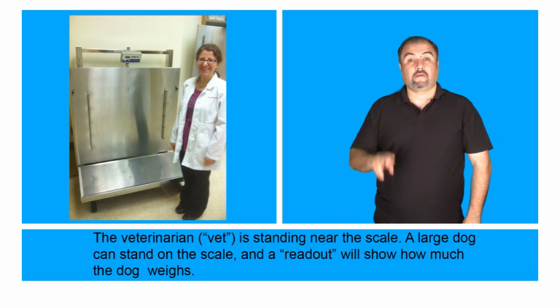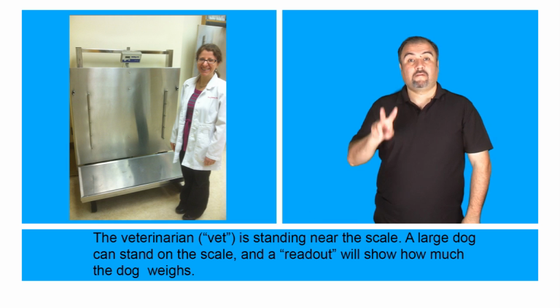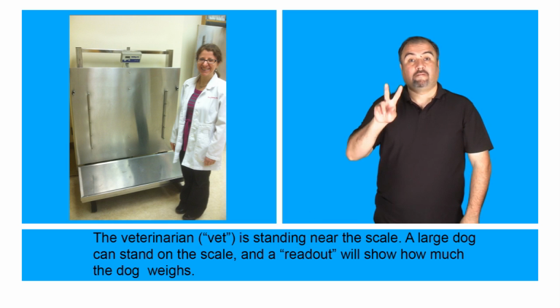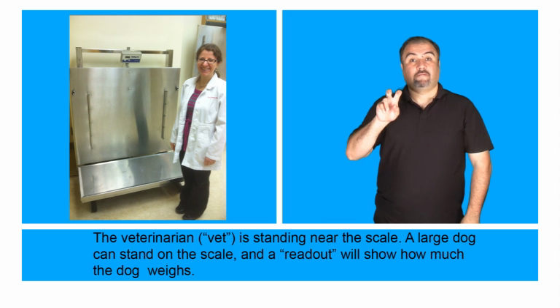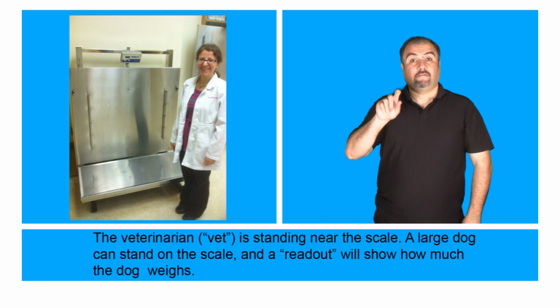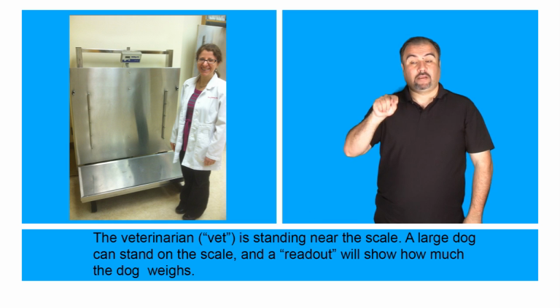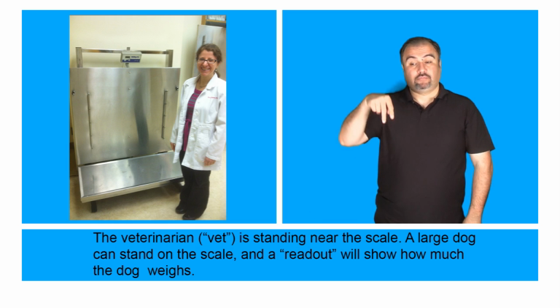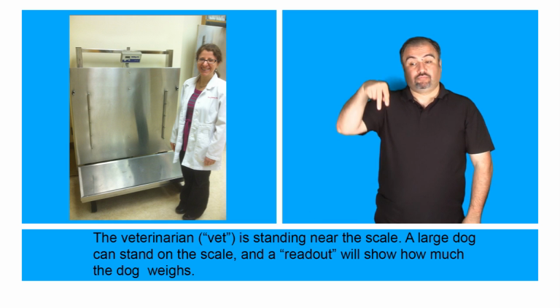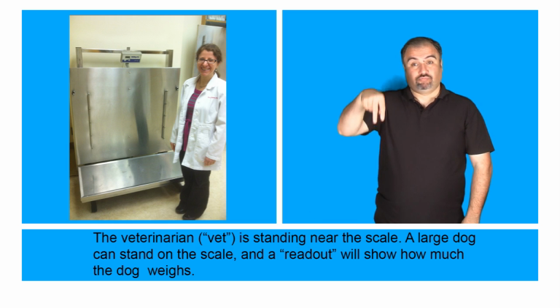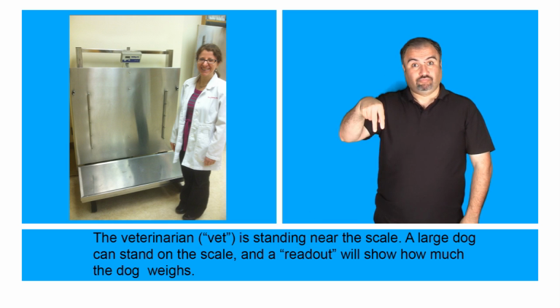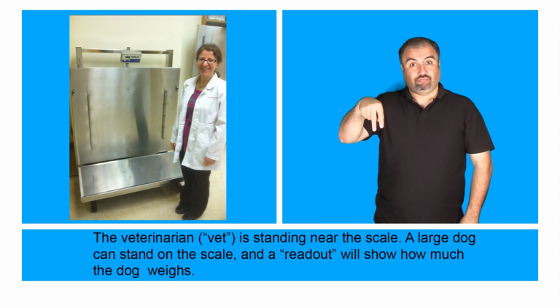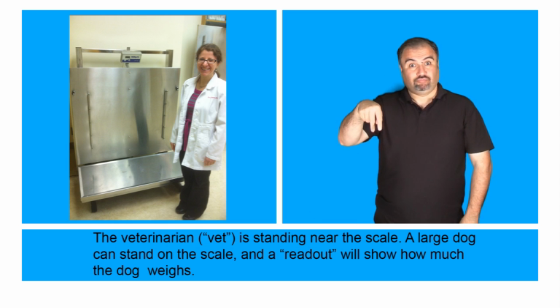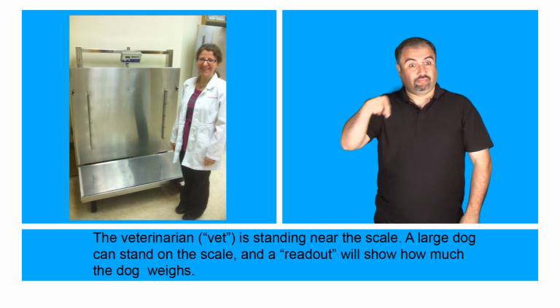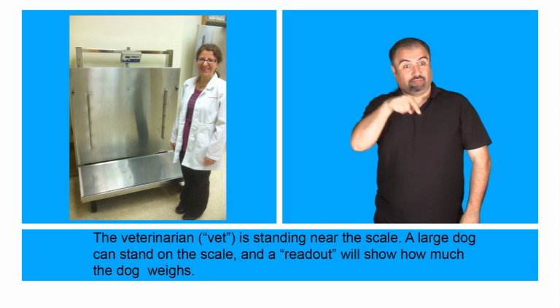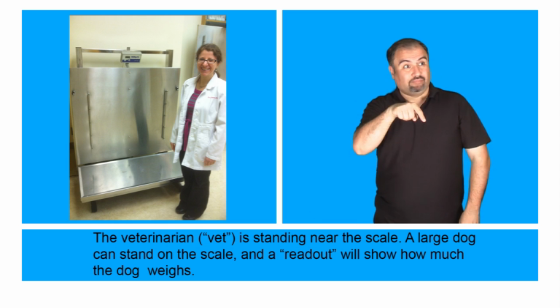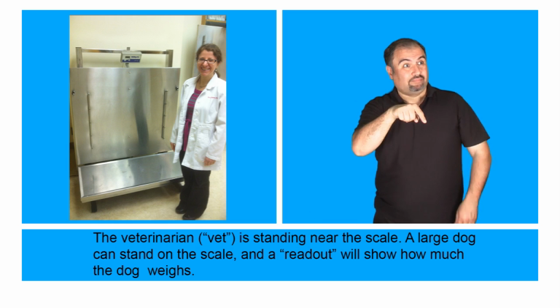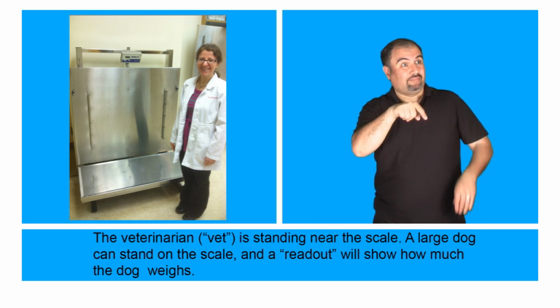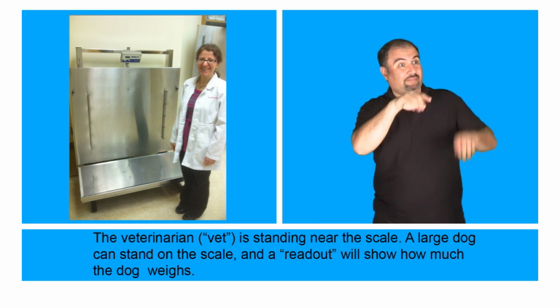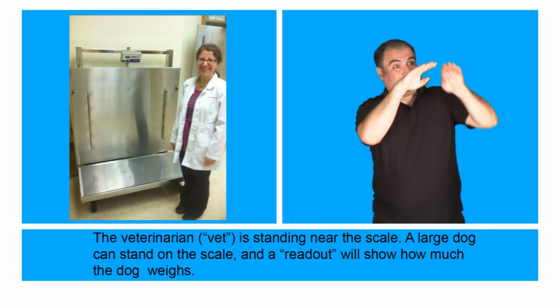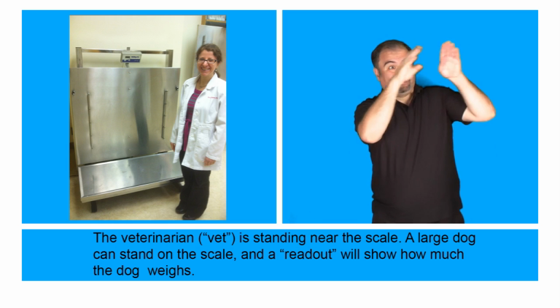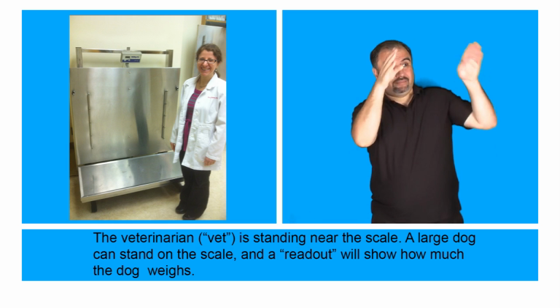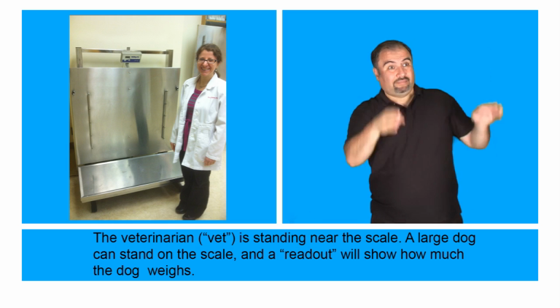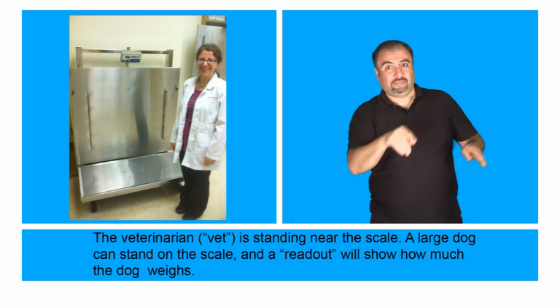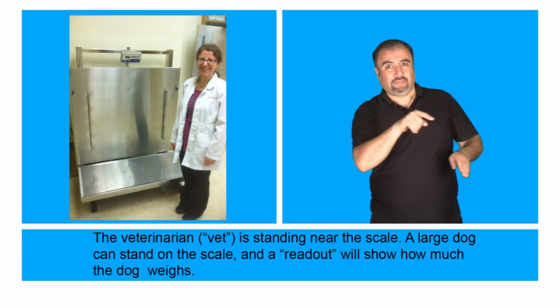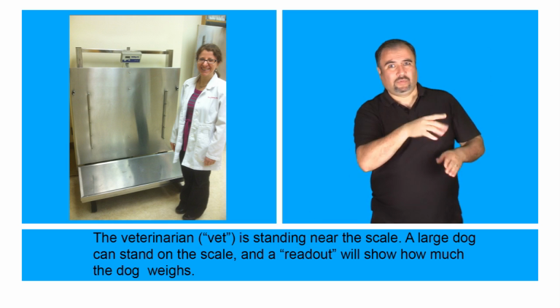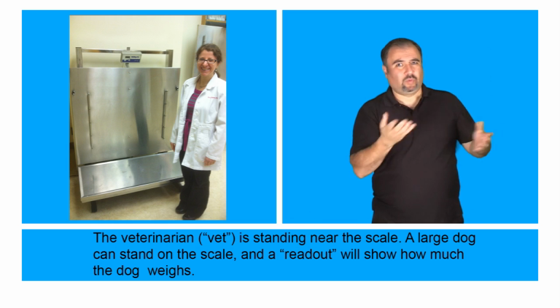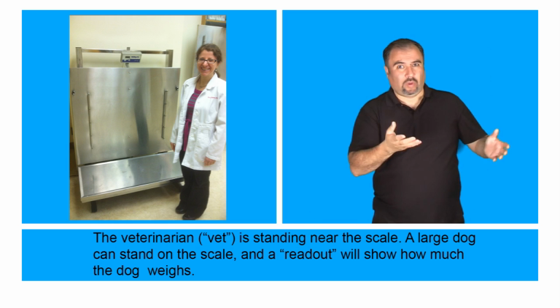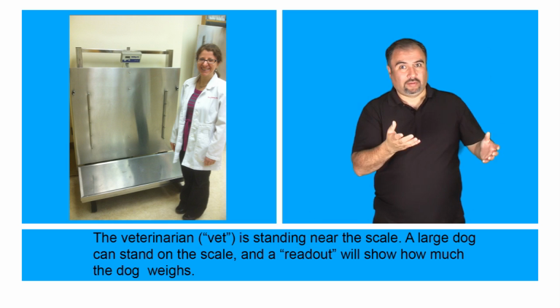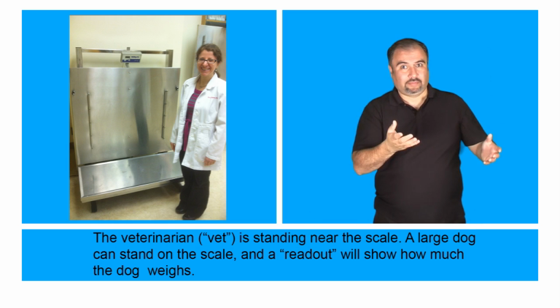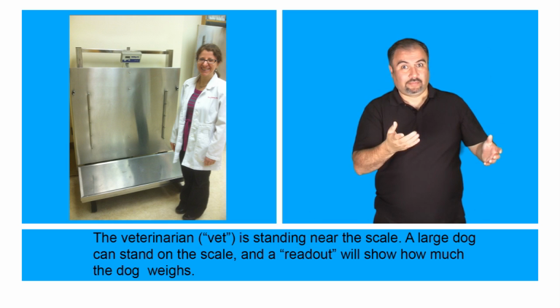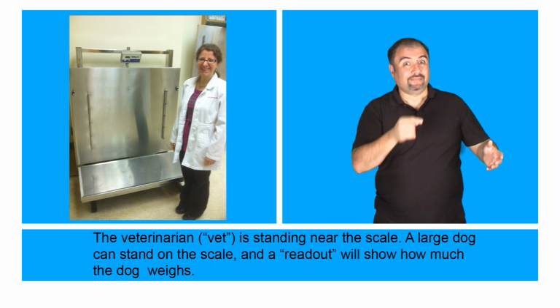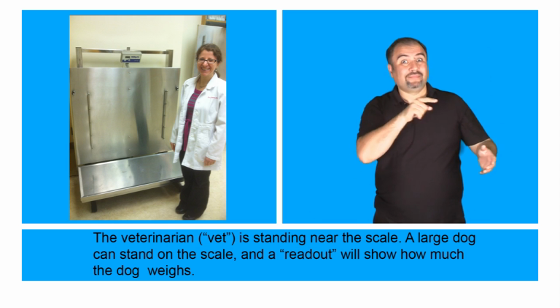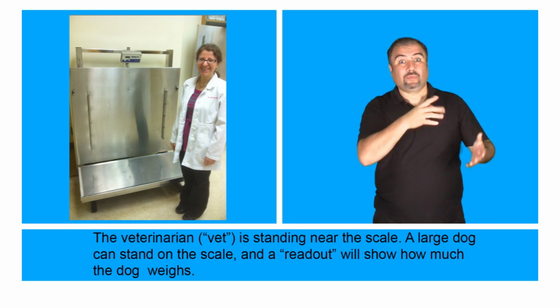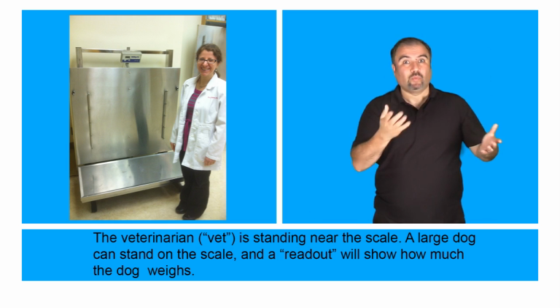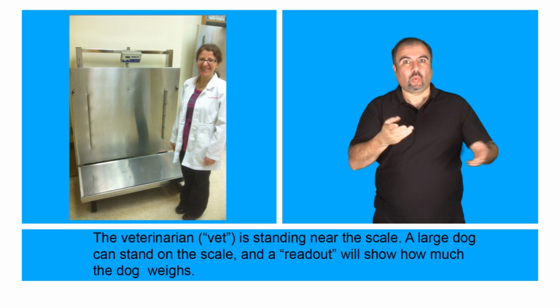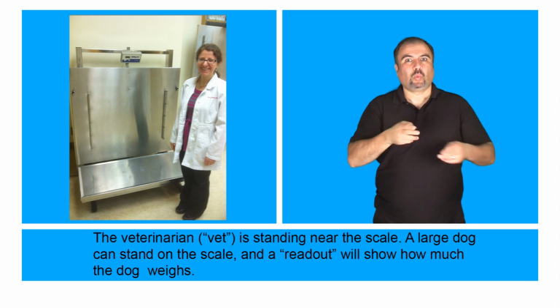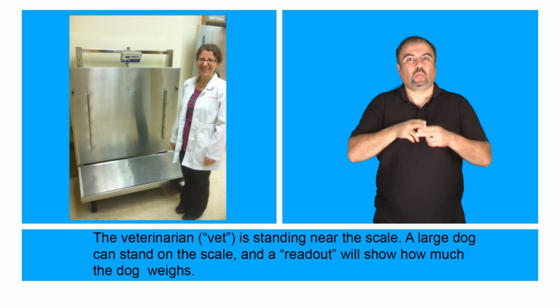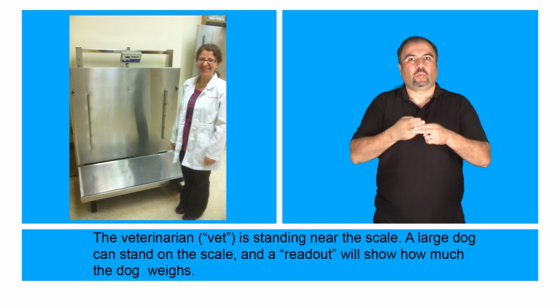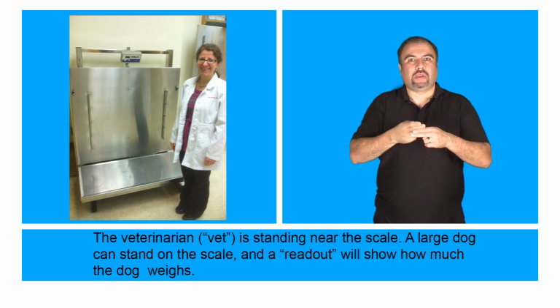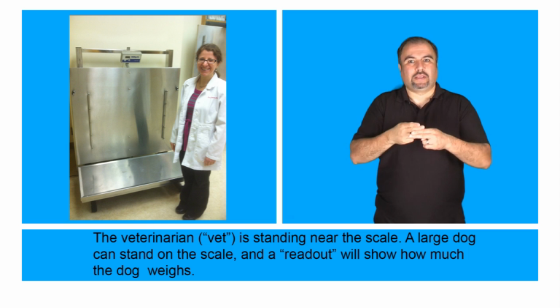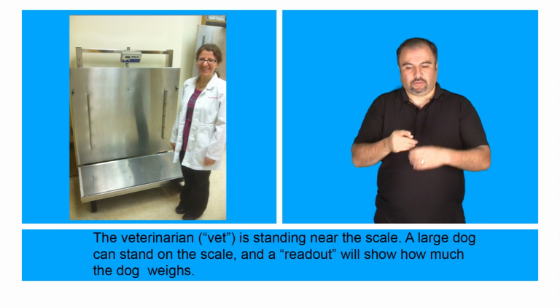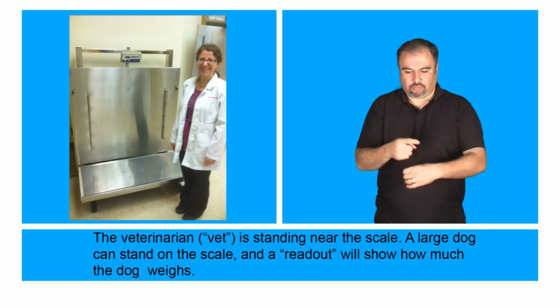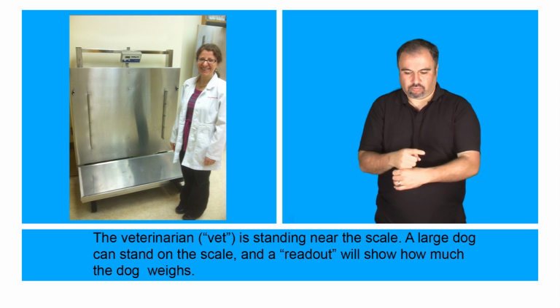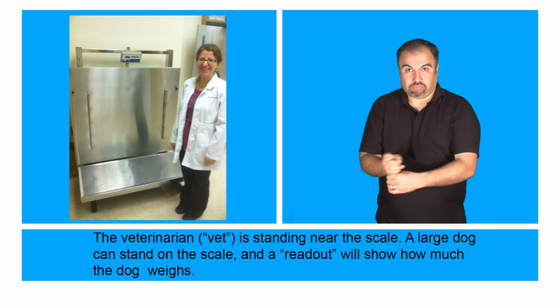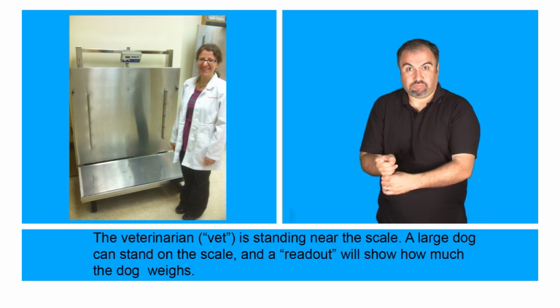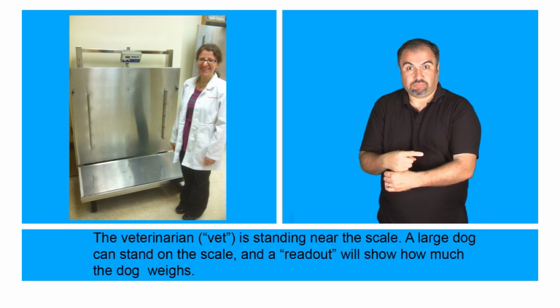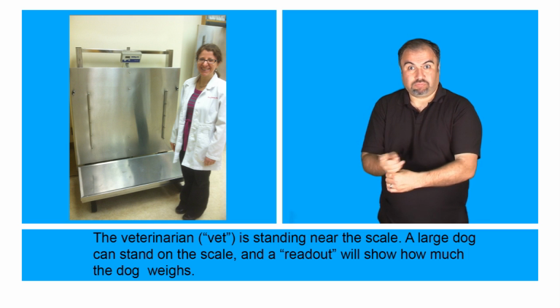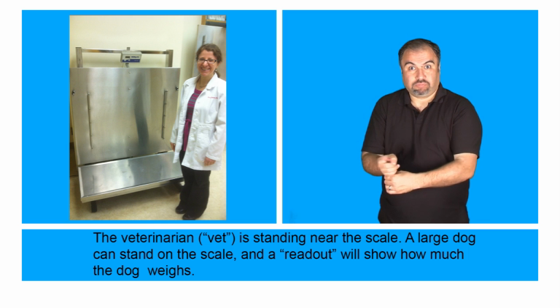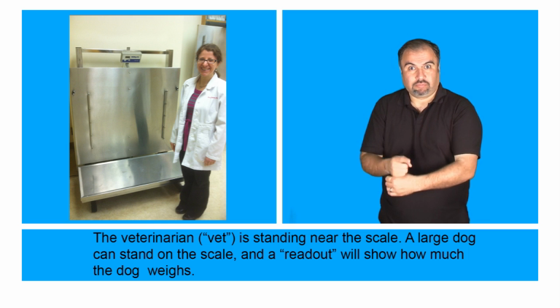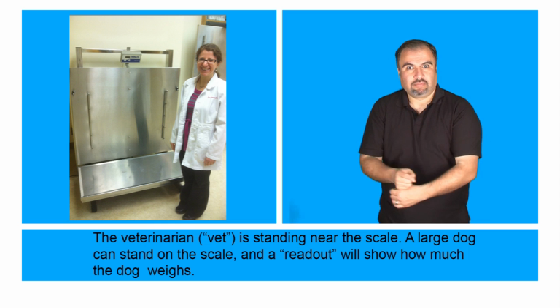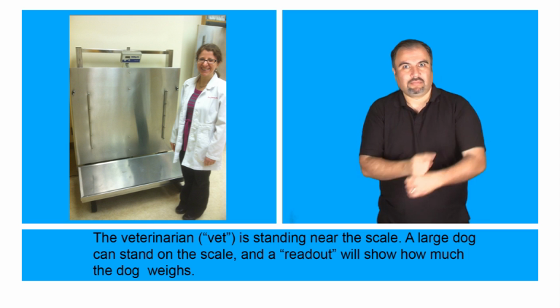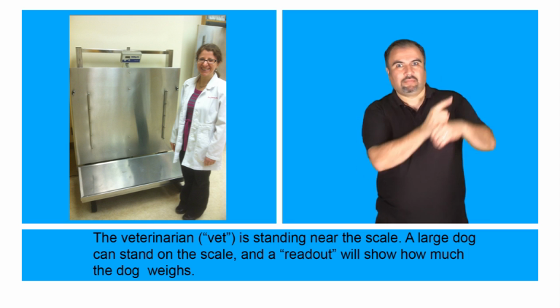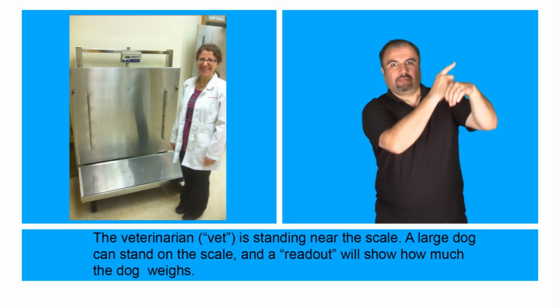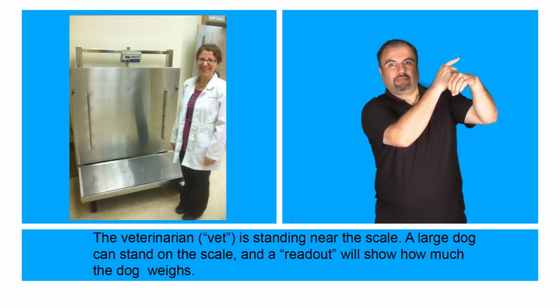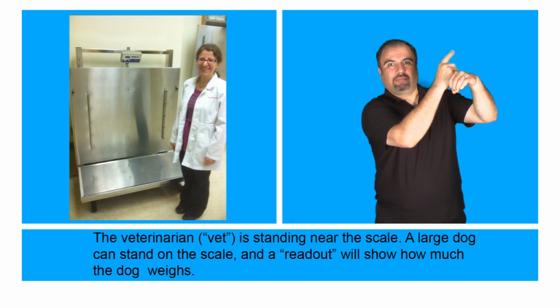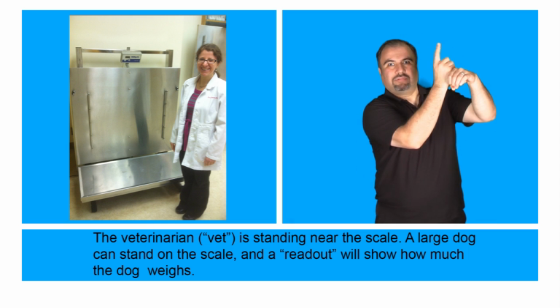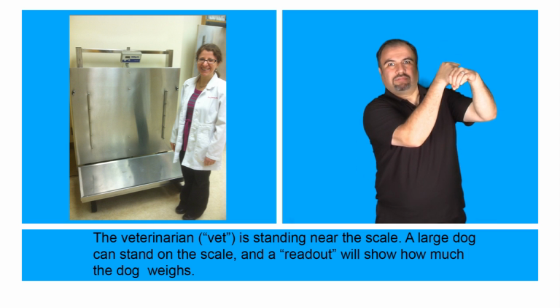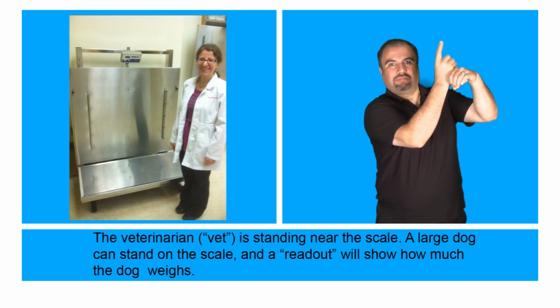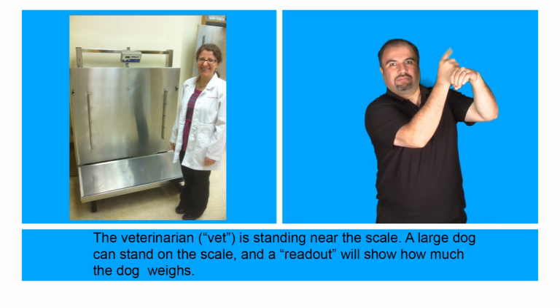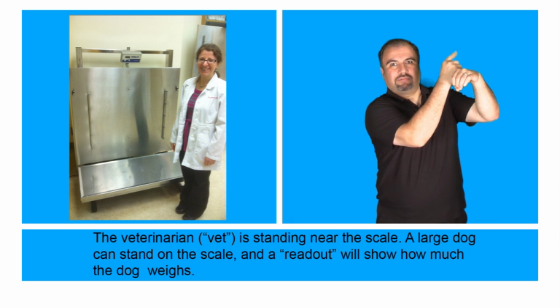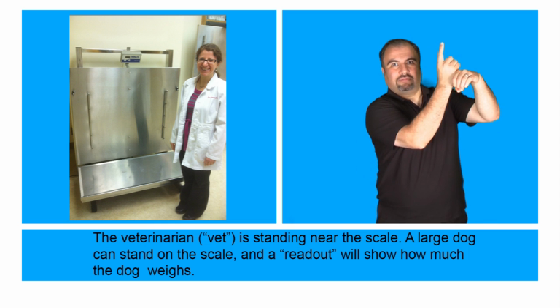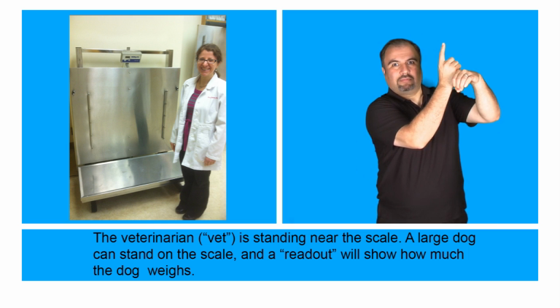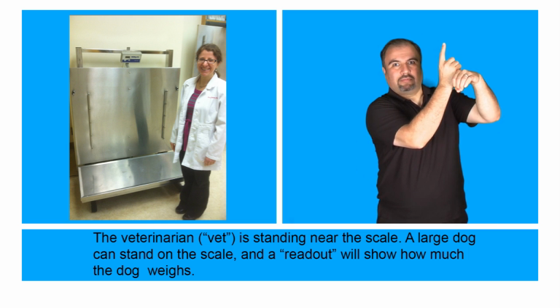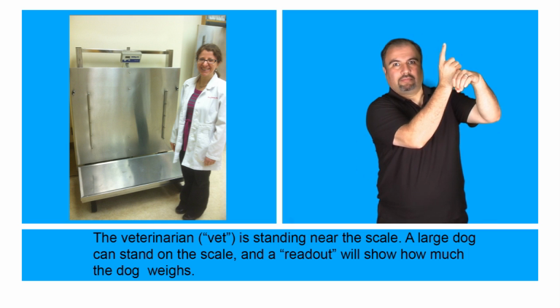The veterinarian, or vet, is standing near the scale. A large dog can stand on the scale and a readout will show how much the dog weighs.